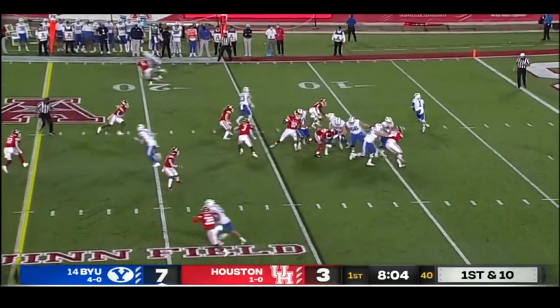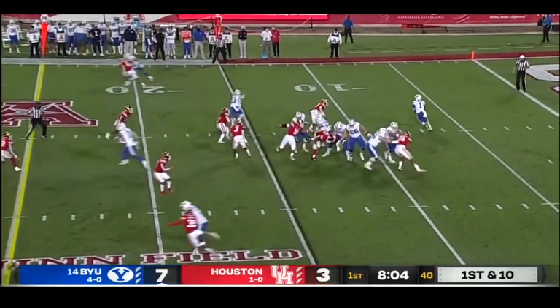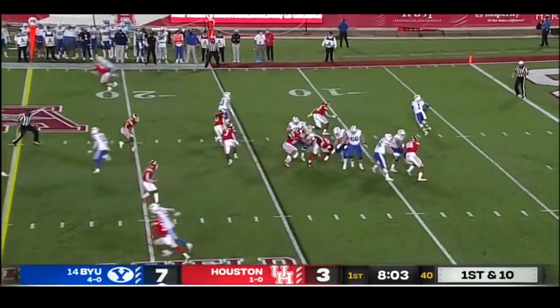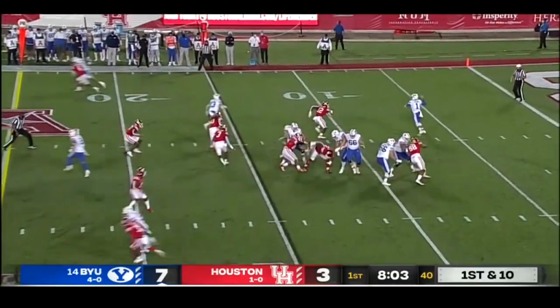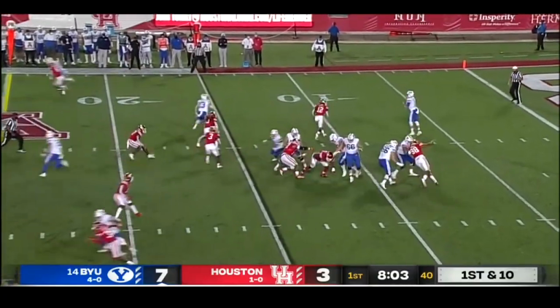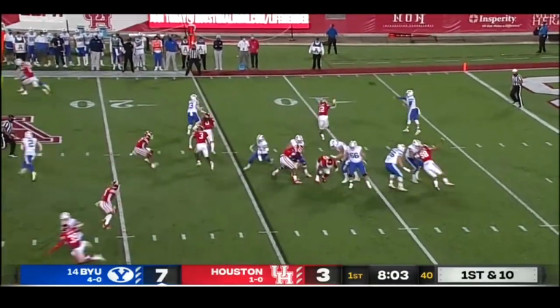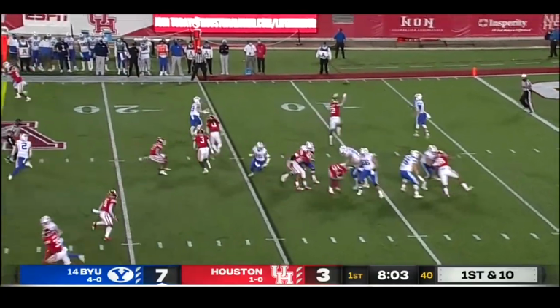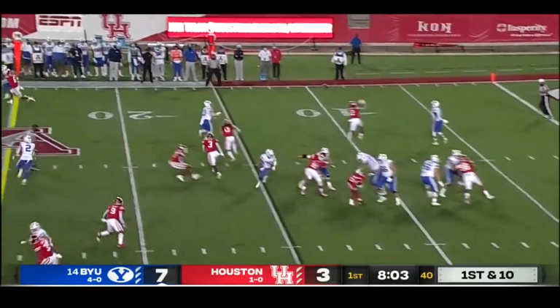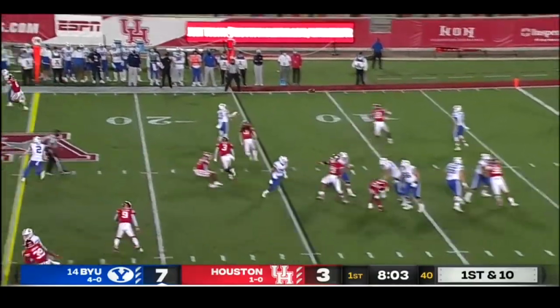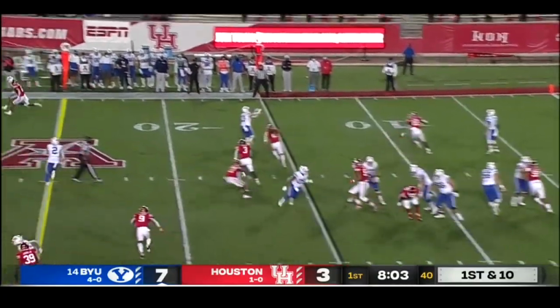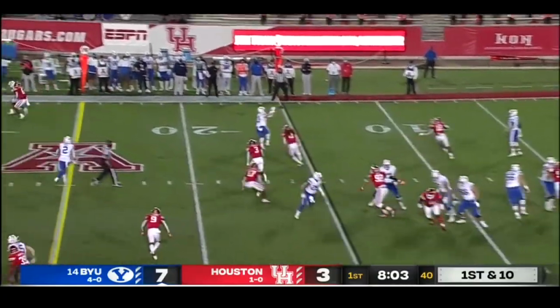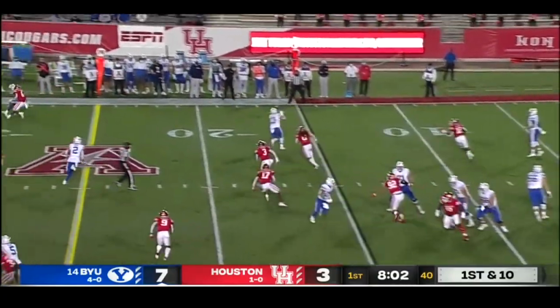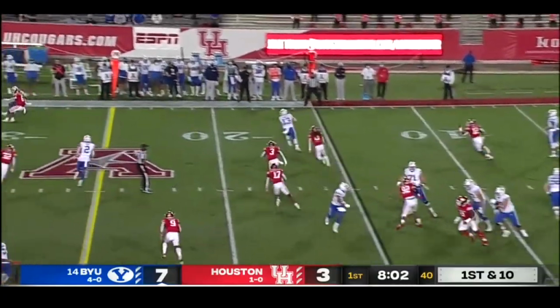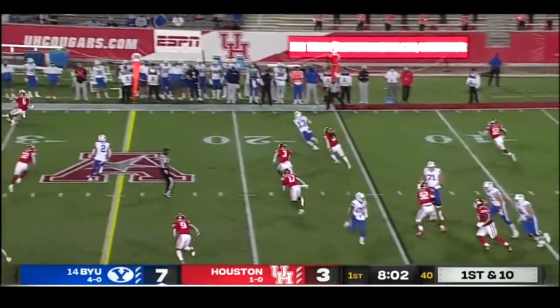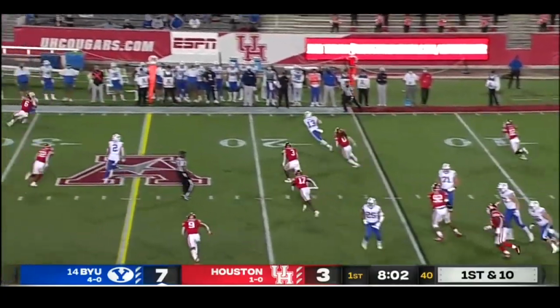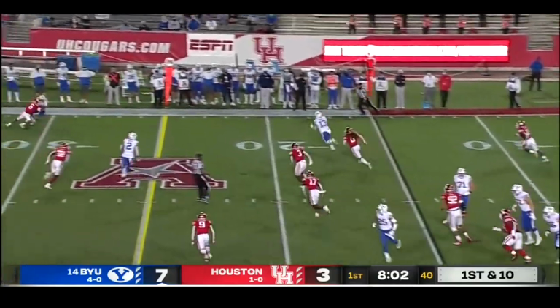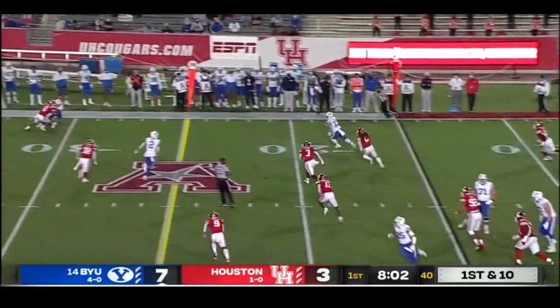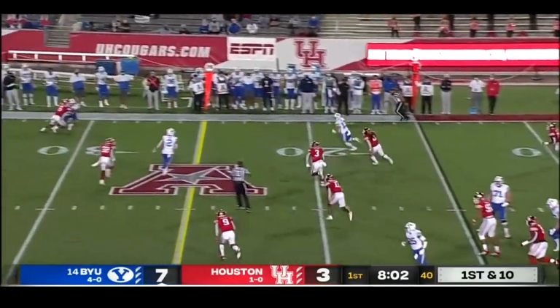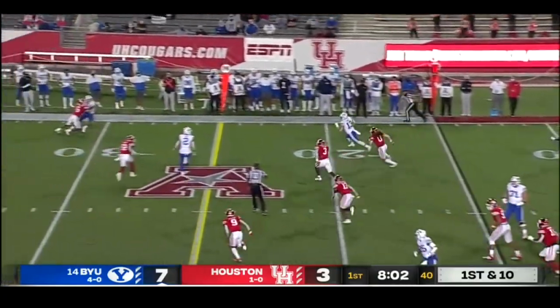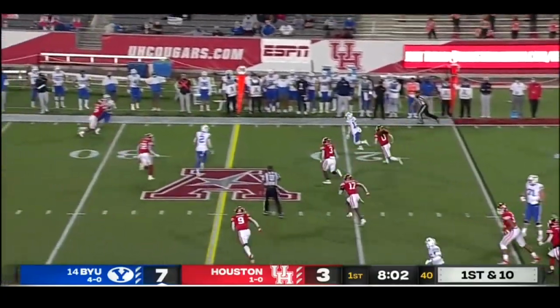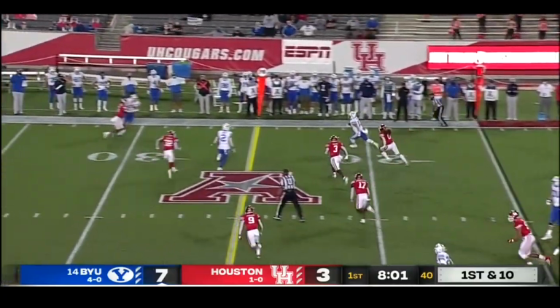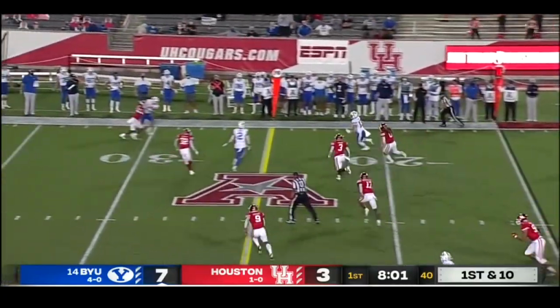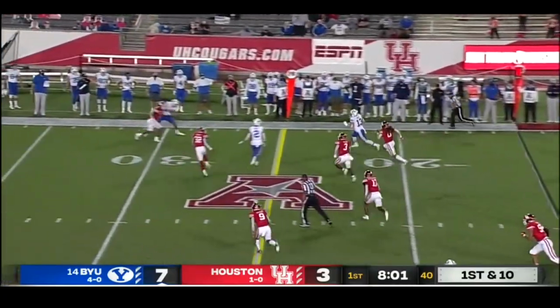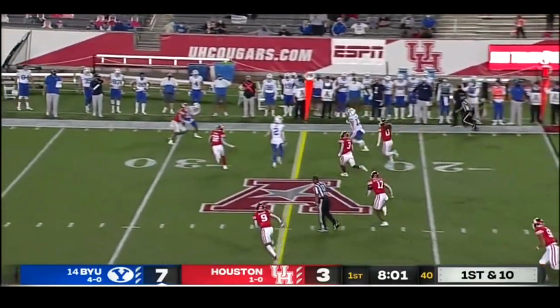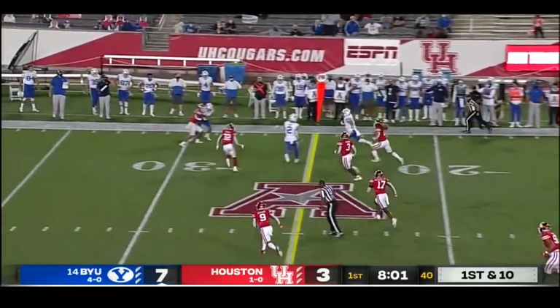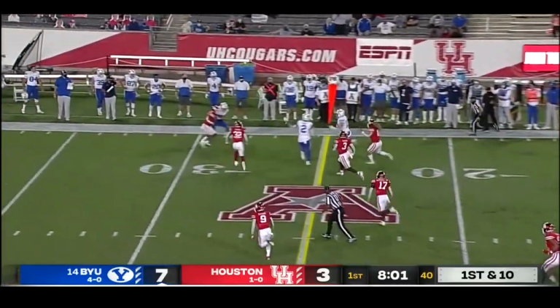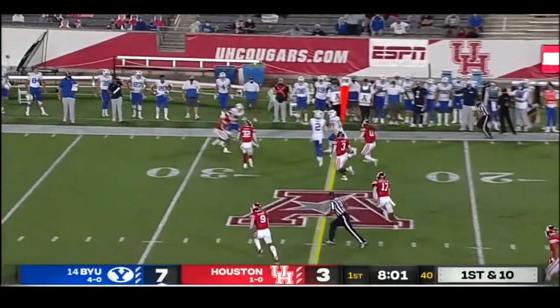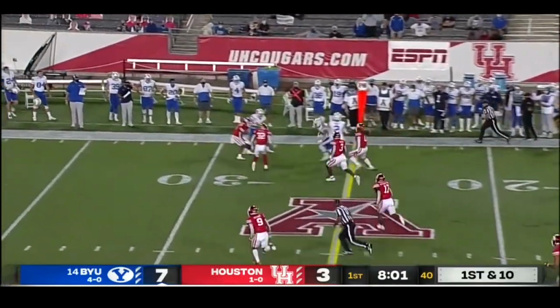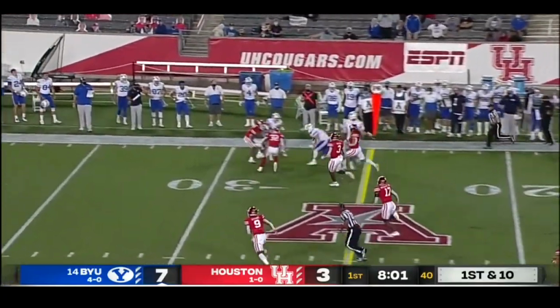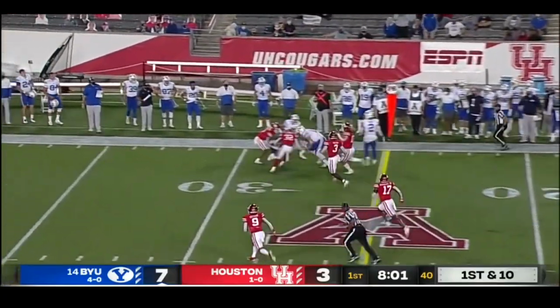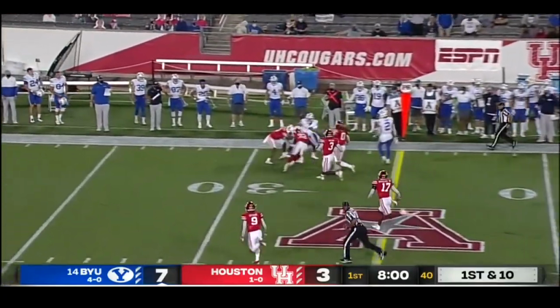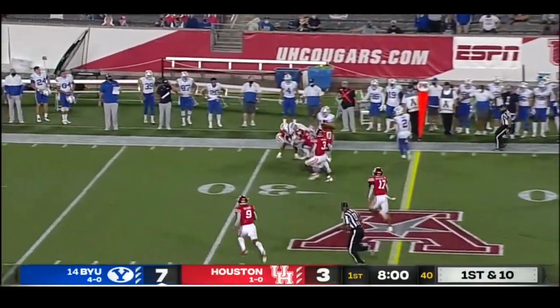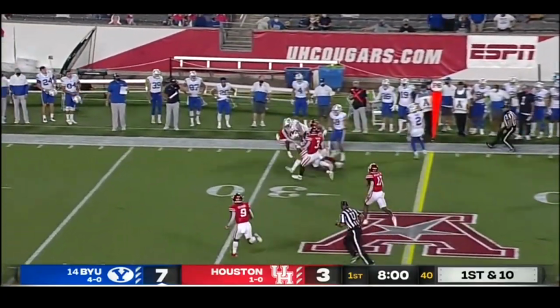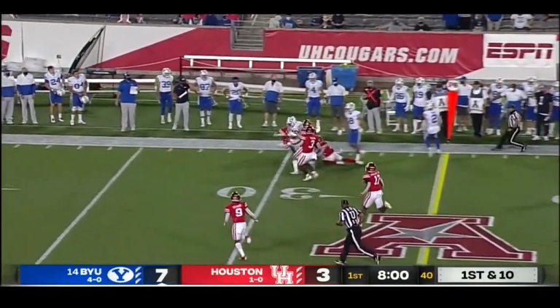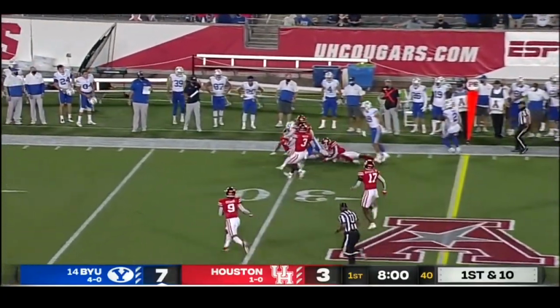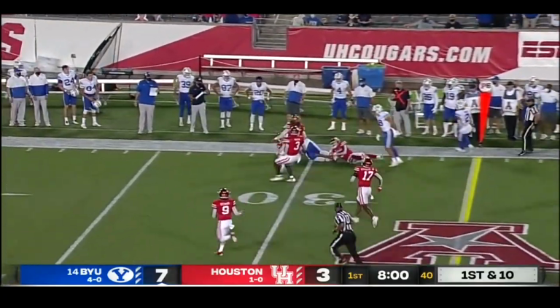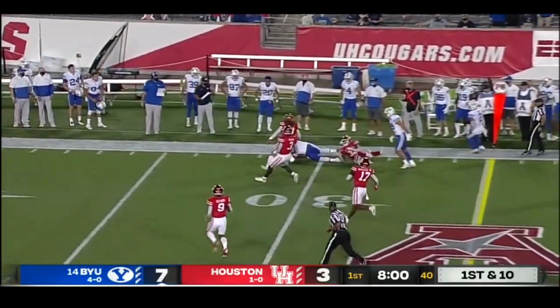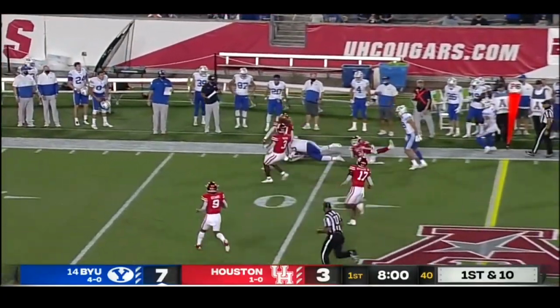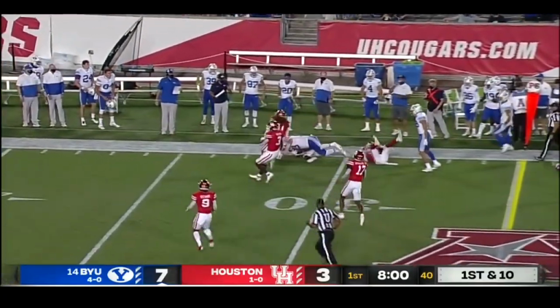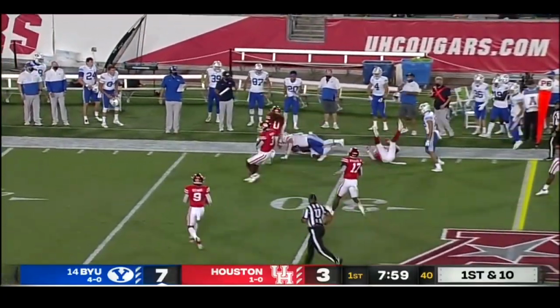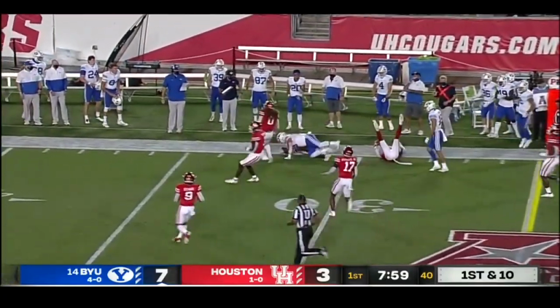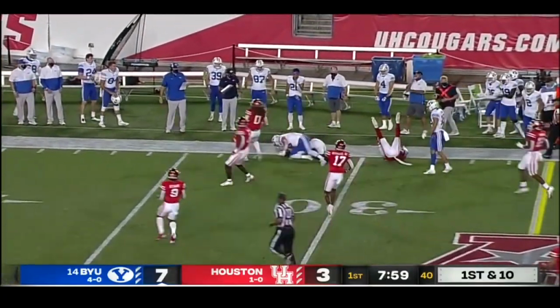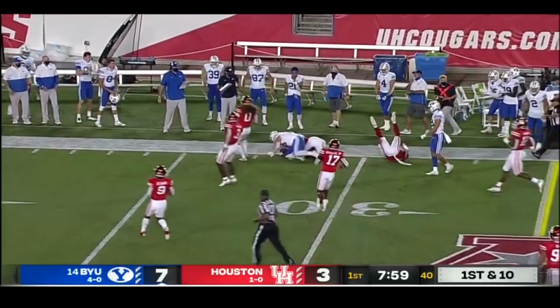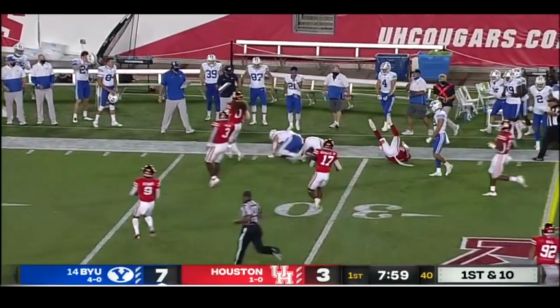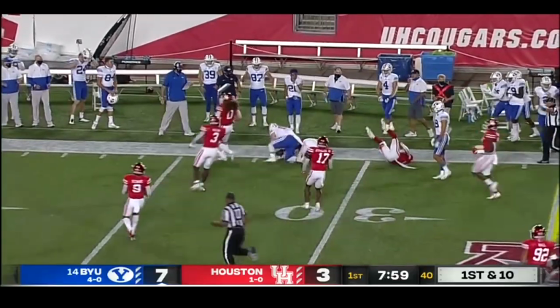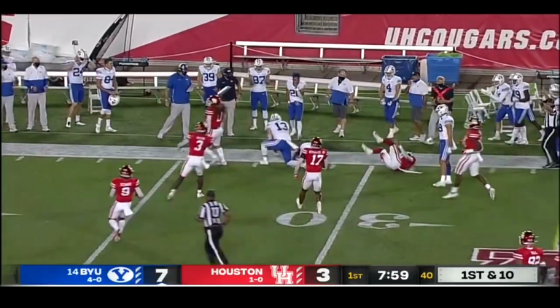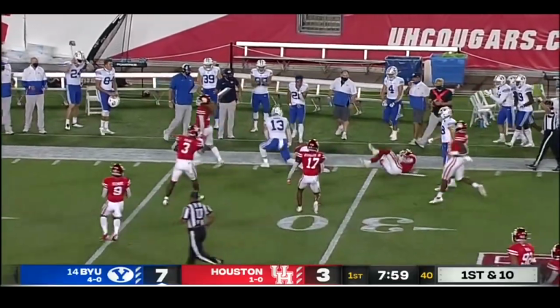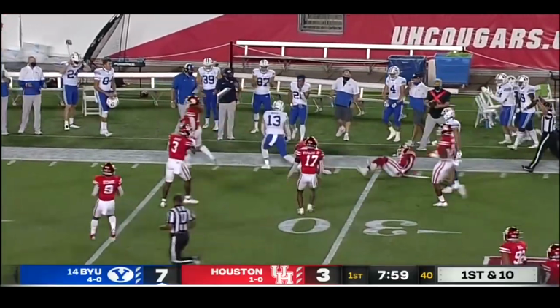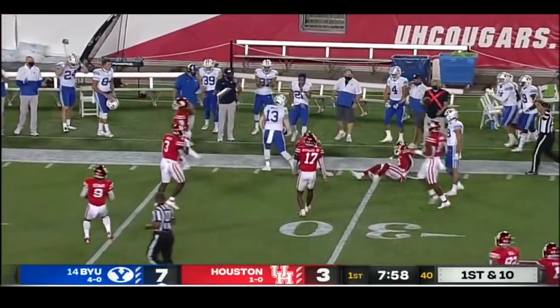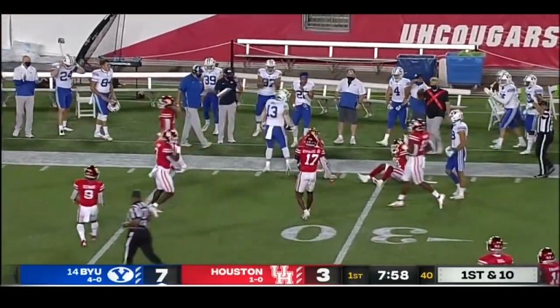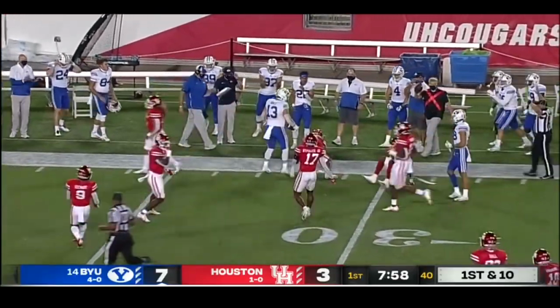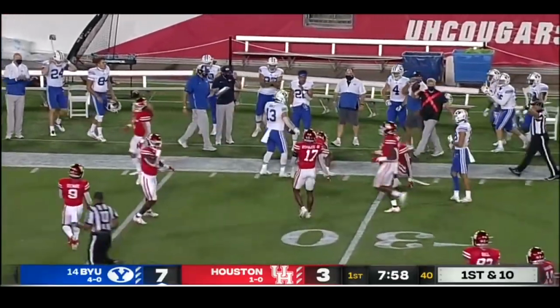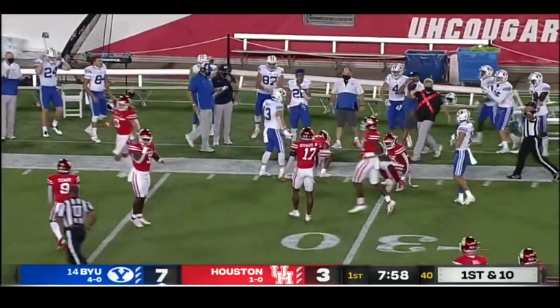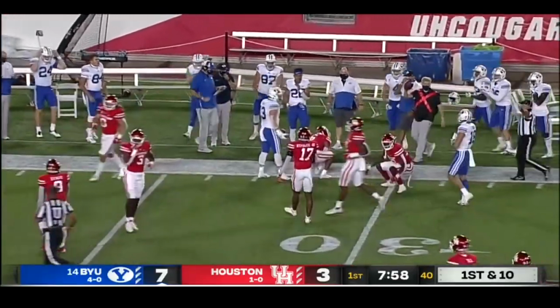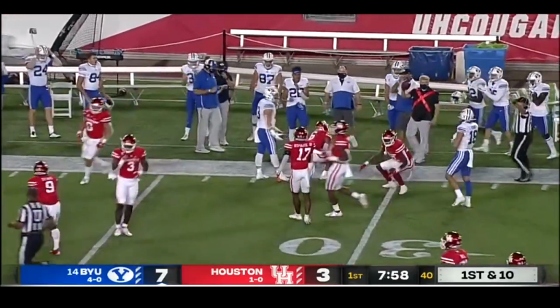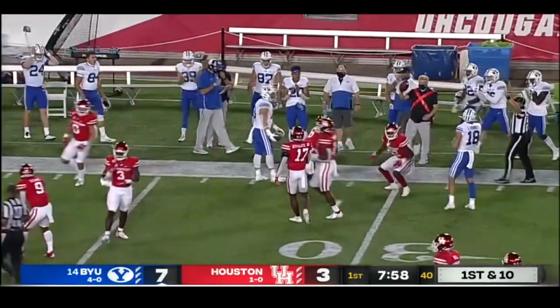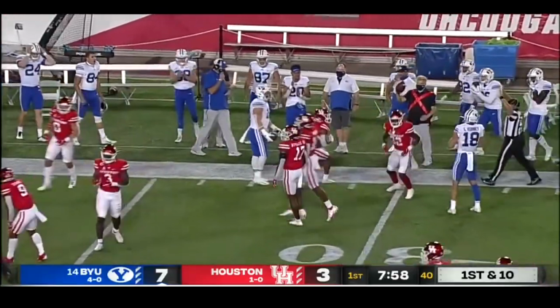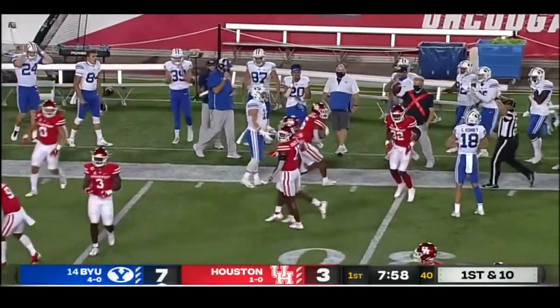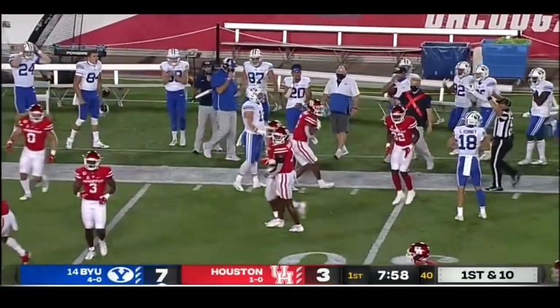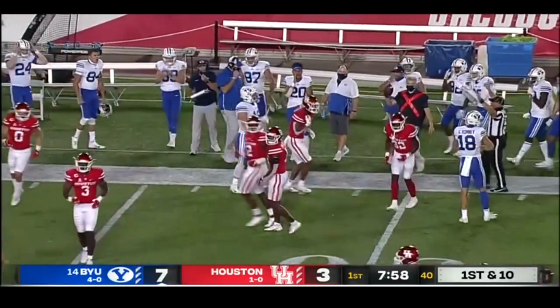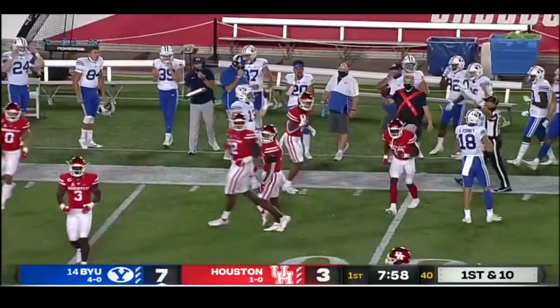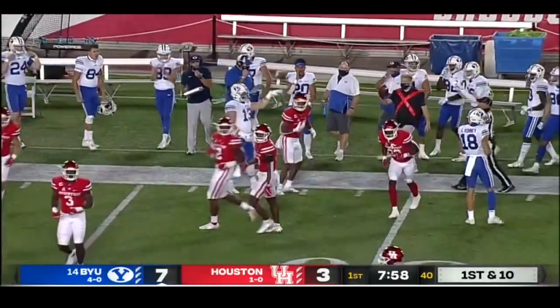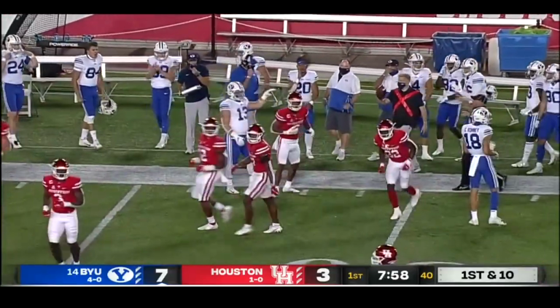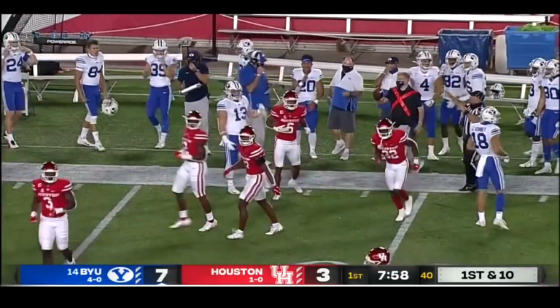Bootleg for Zach Wilson, throws open Mason Wake. Mason at the 20, the 25 — lowers the helmet, and he just plows over a Houston Cougar.